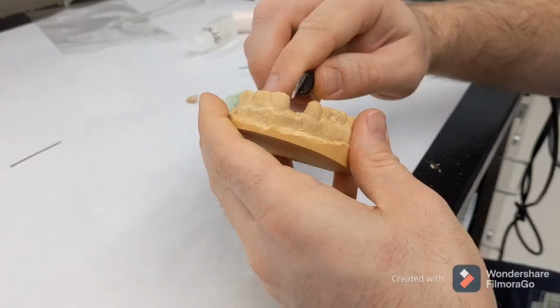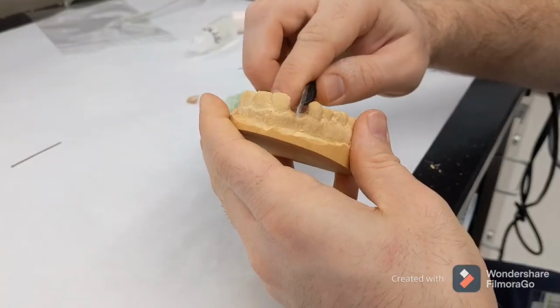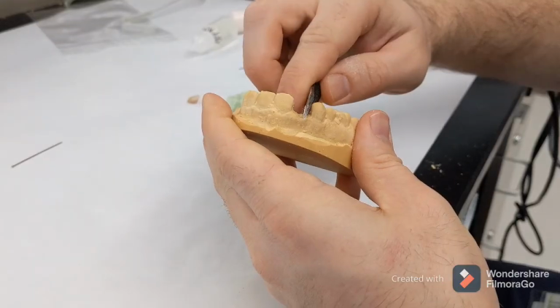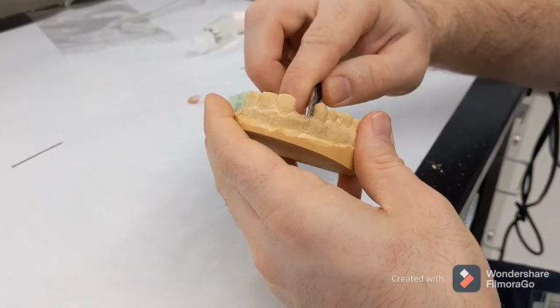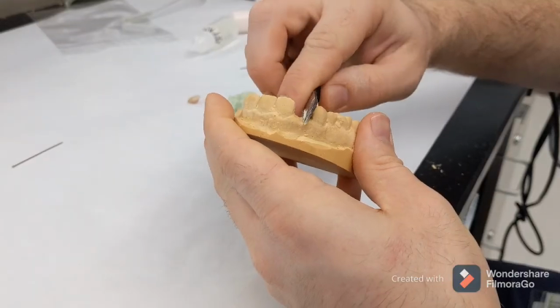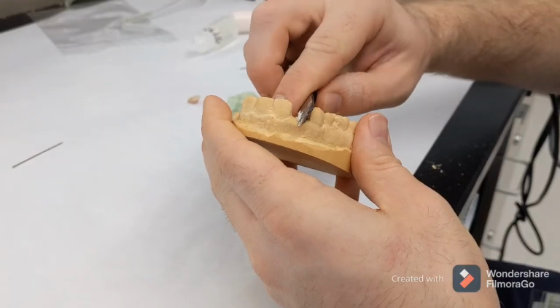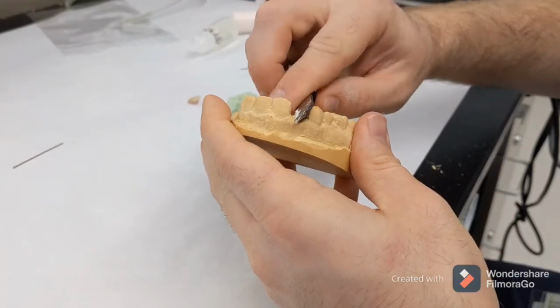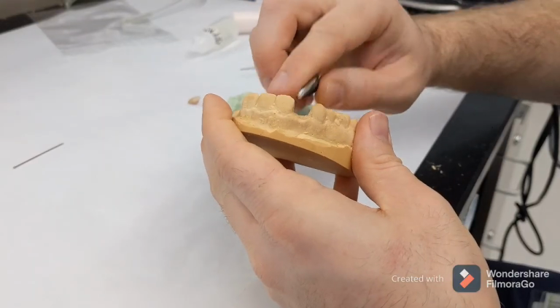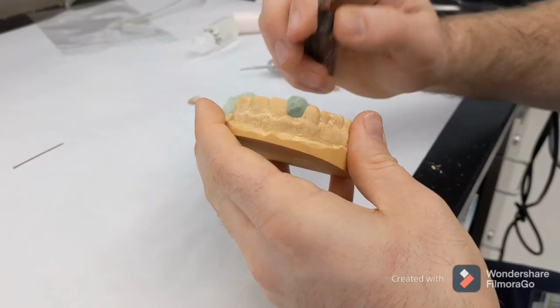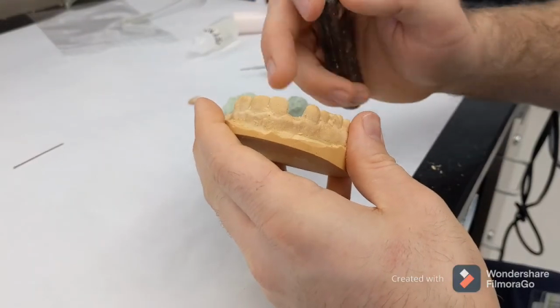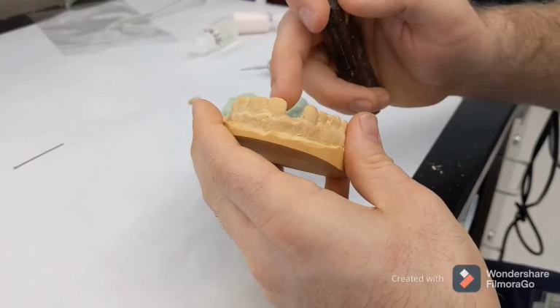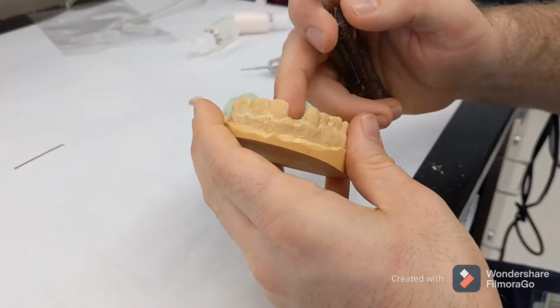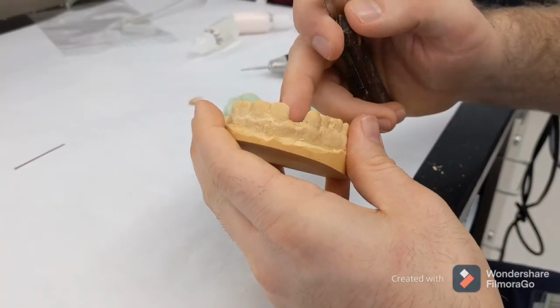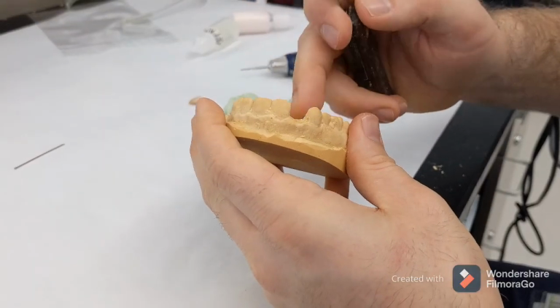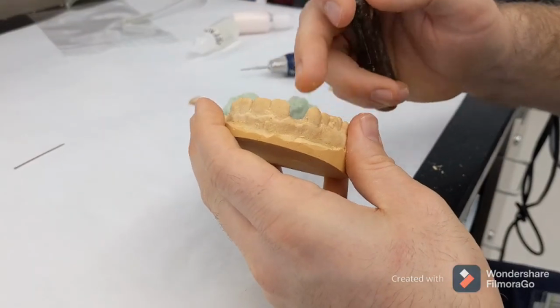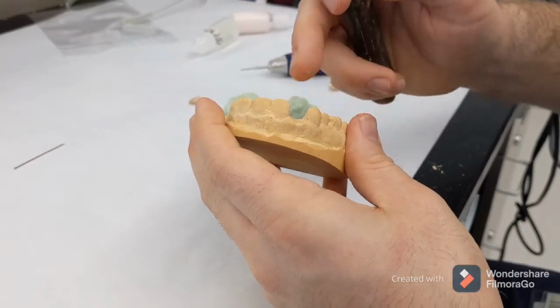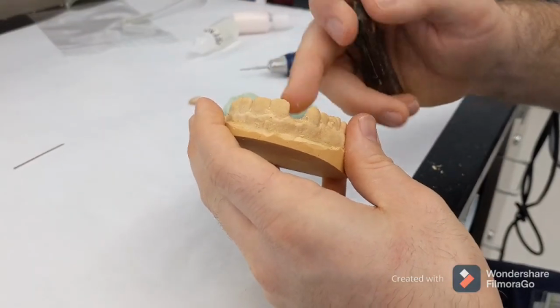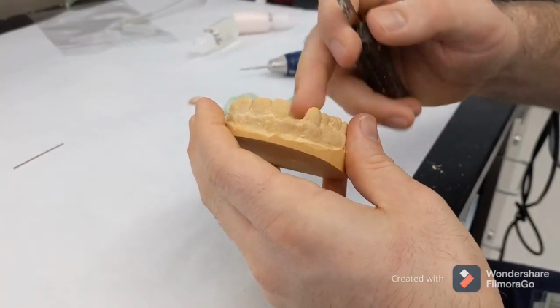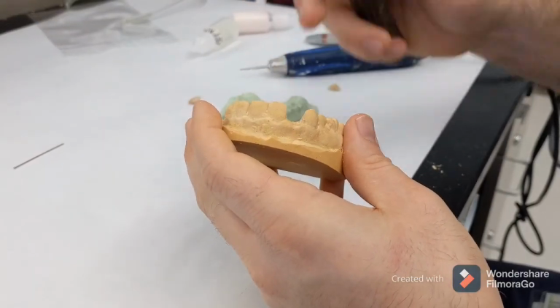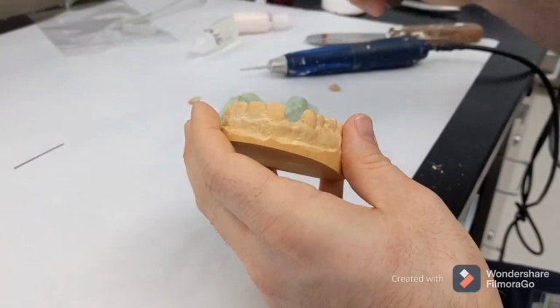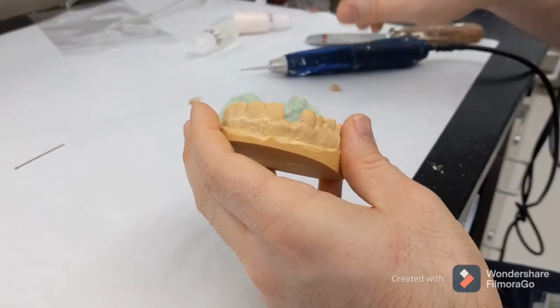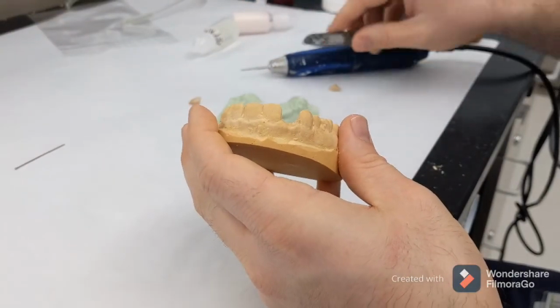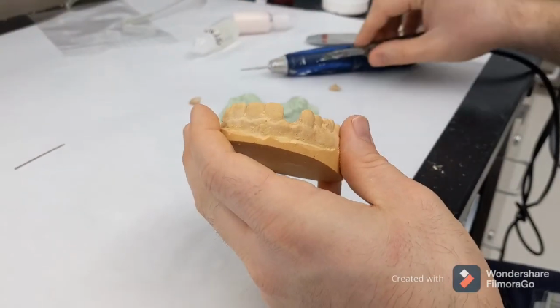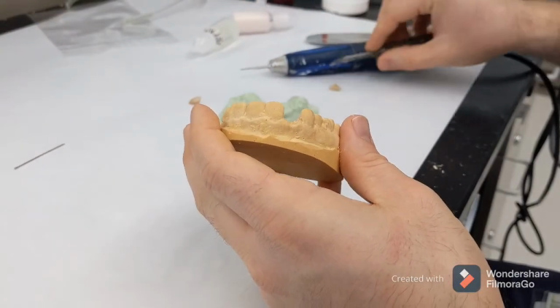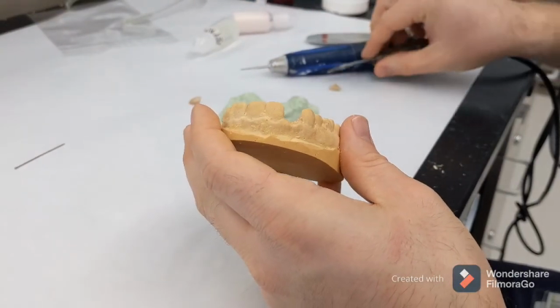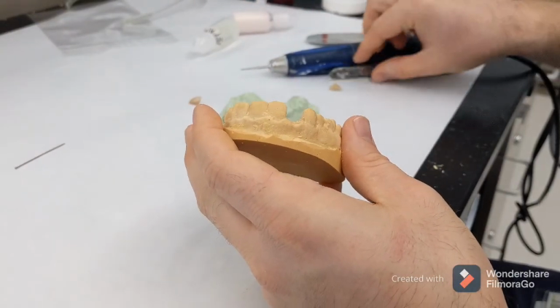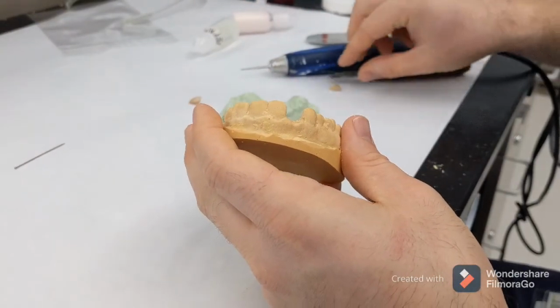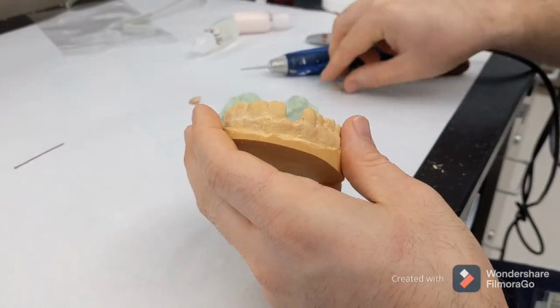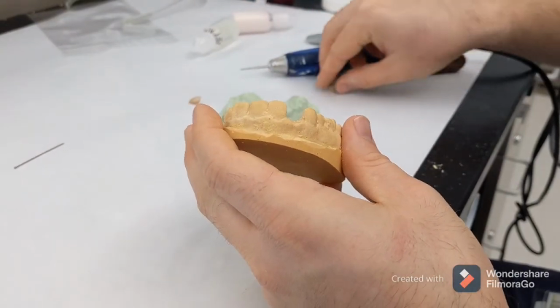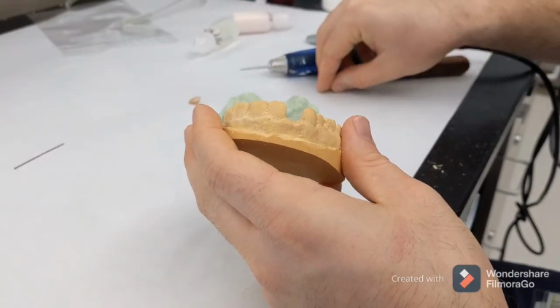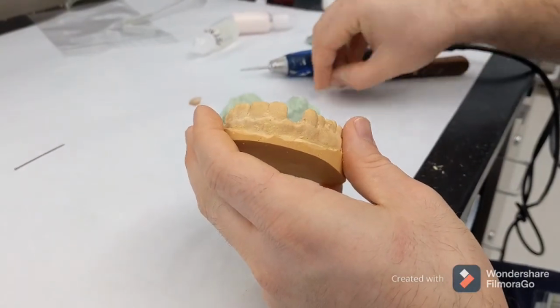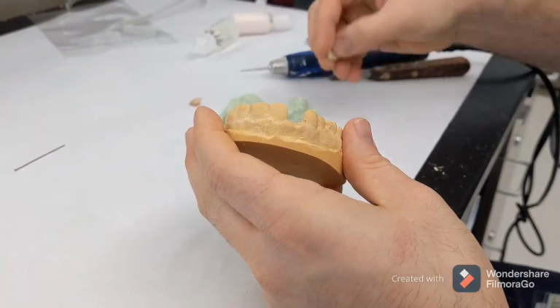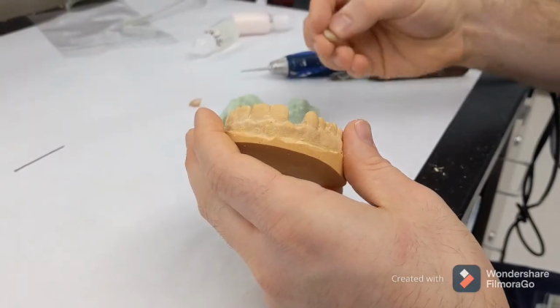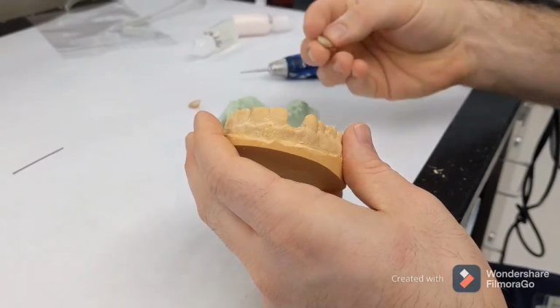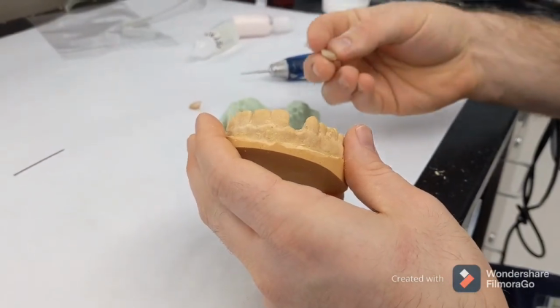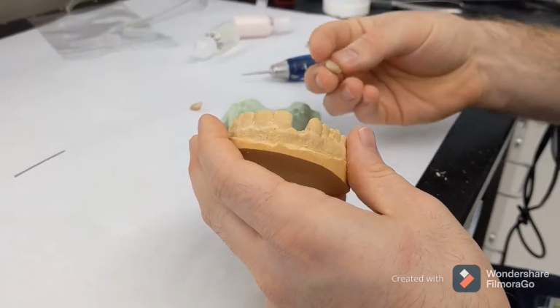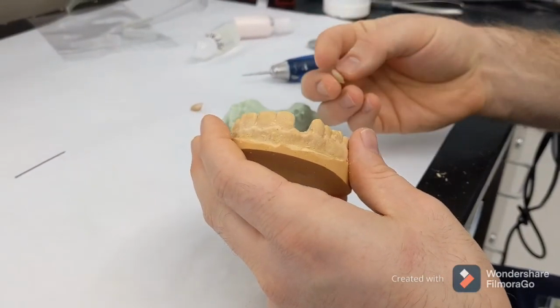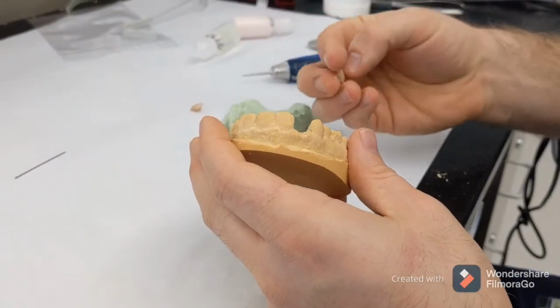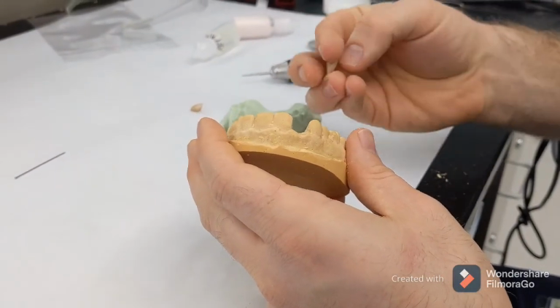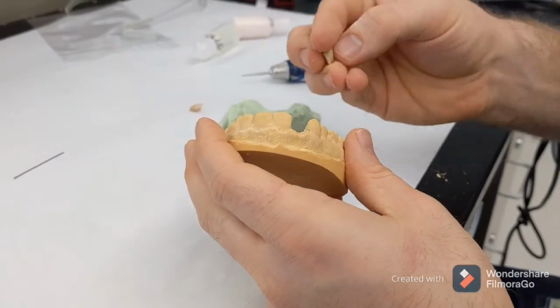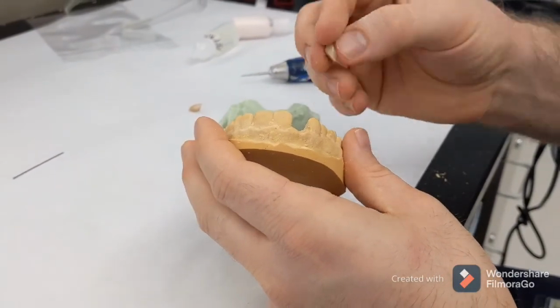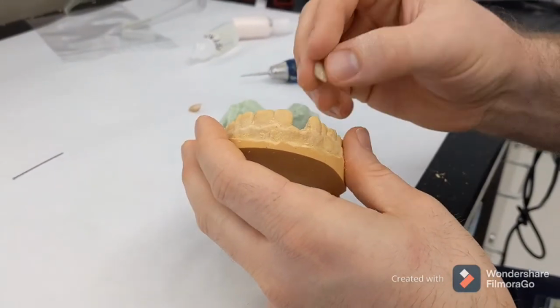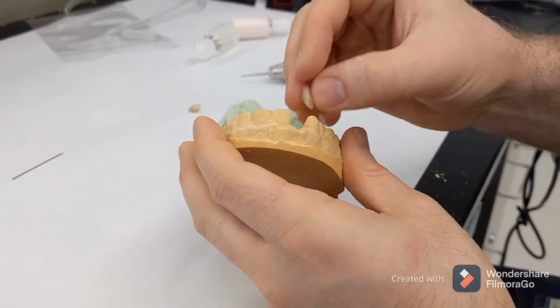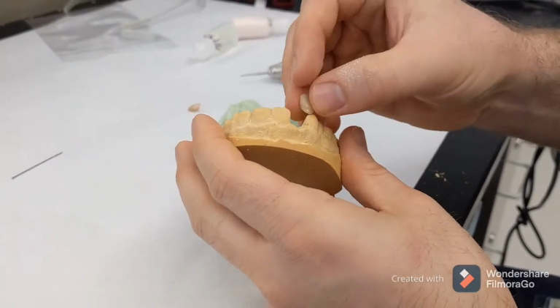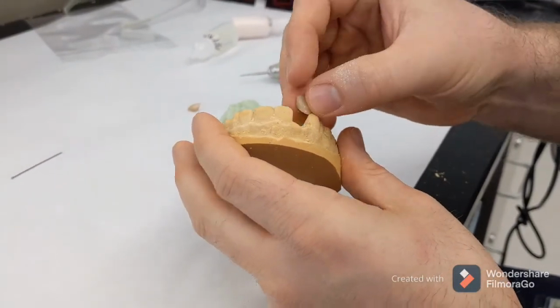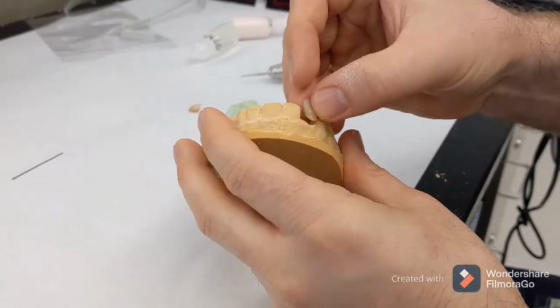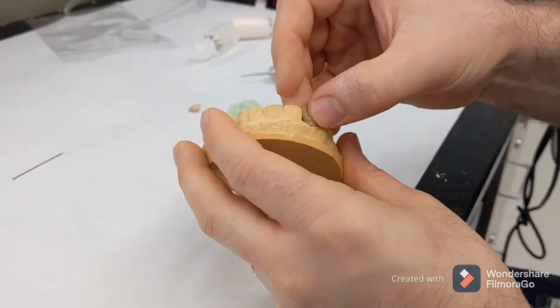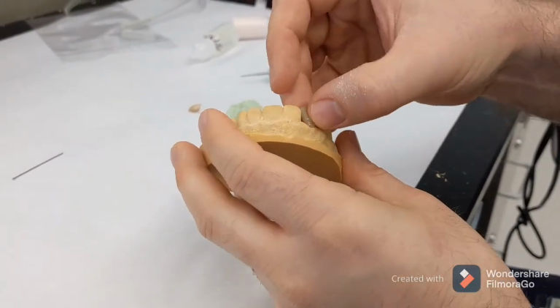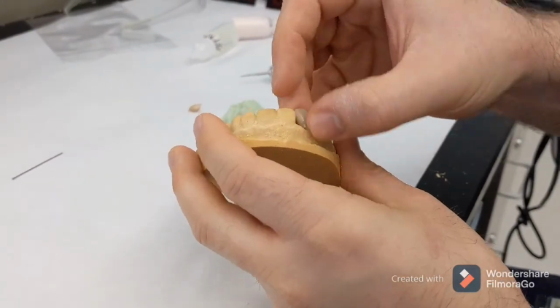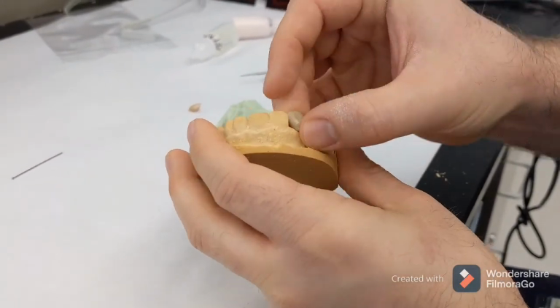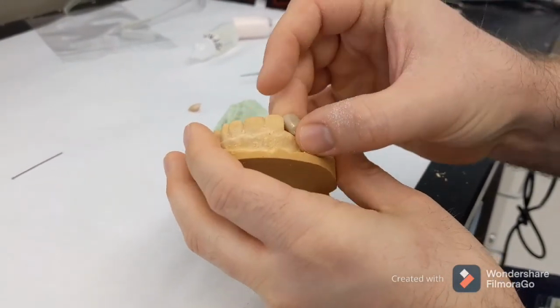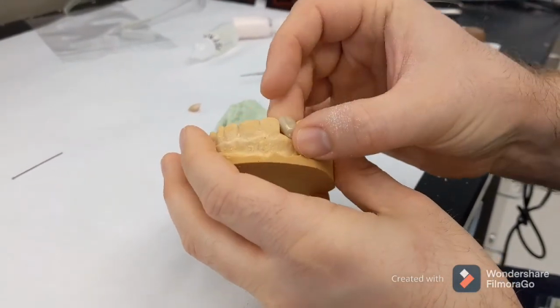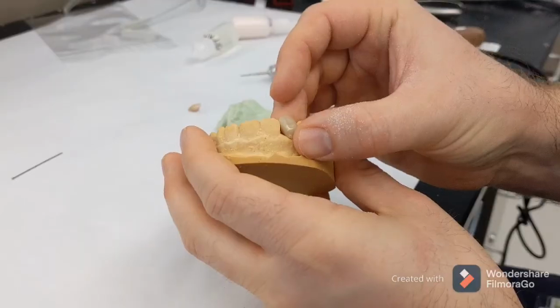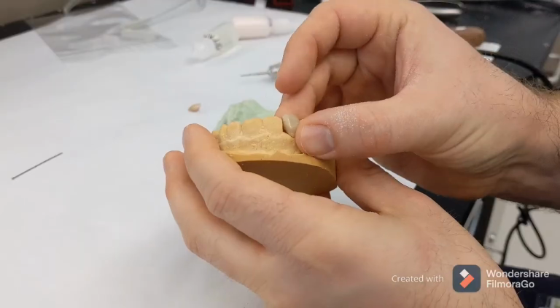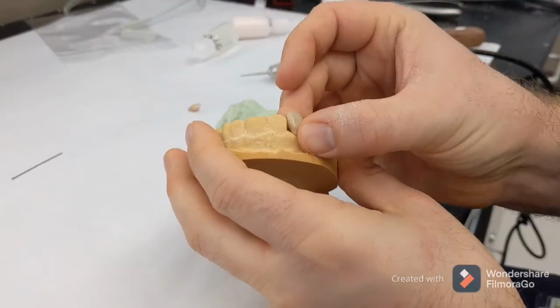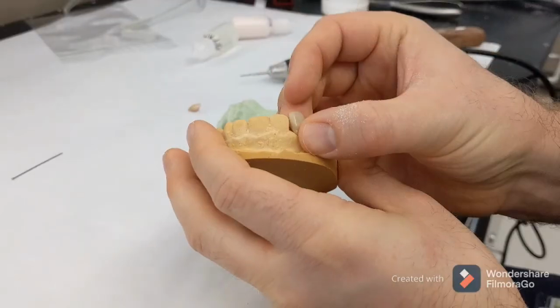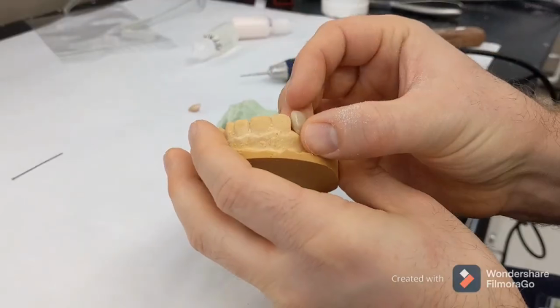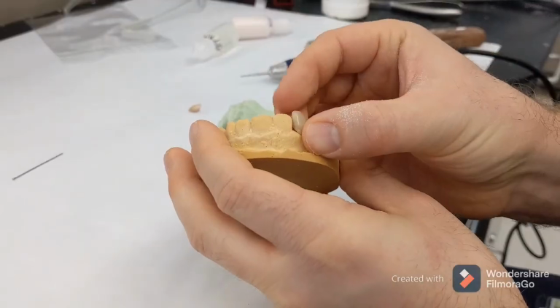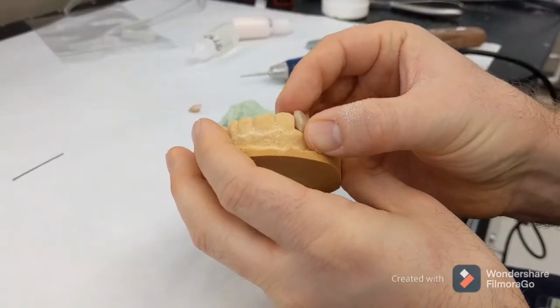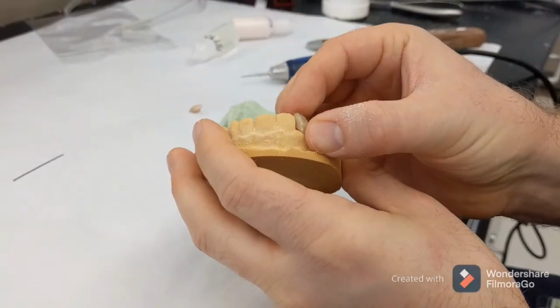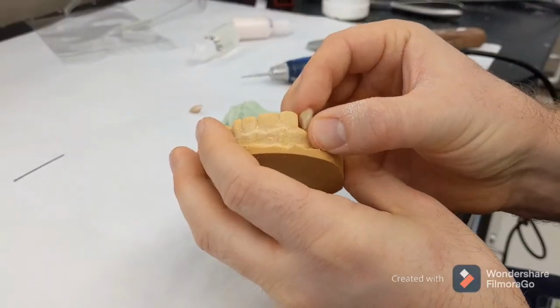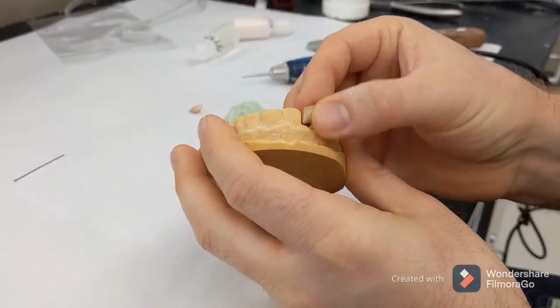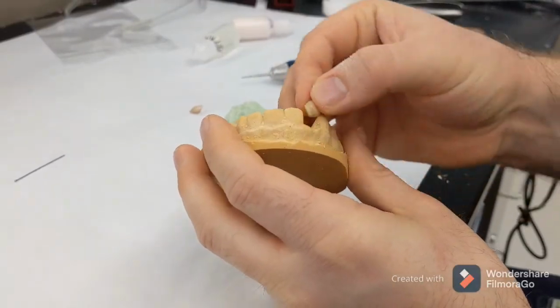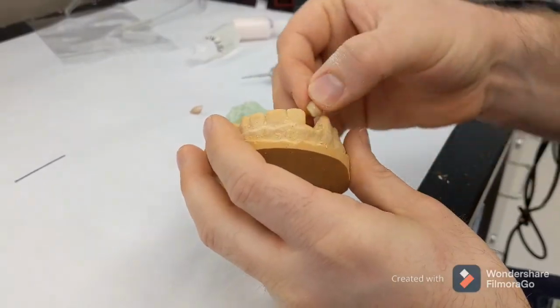Clean out the space as if you extracted the tooth. Now we've shaped our lateral, but it's too tall.